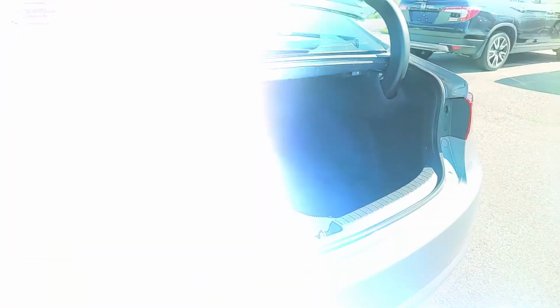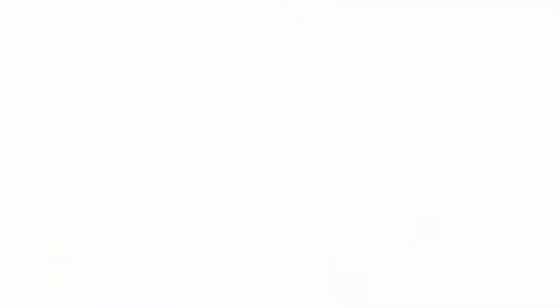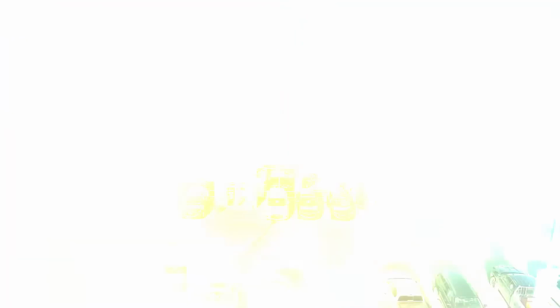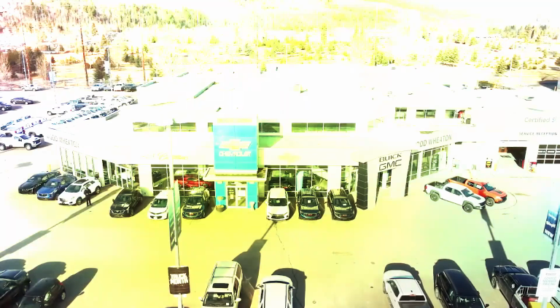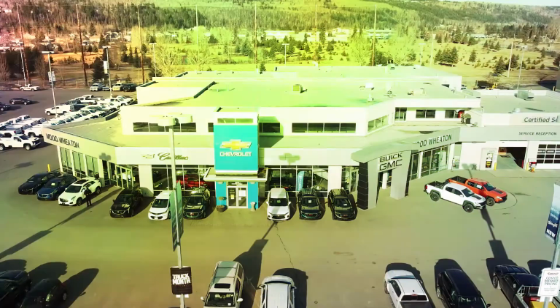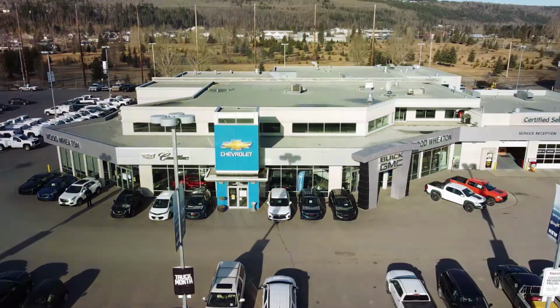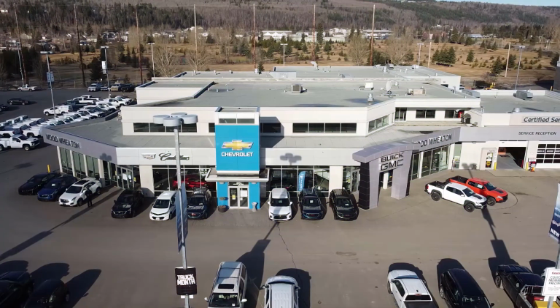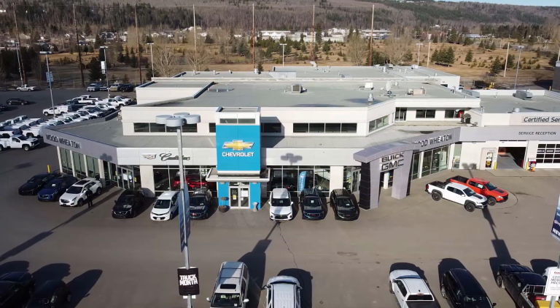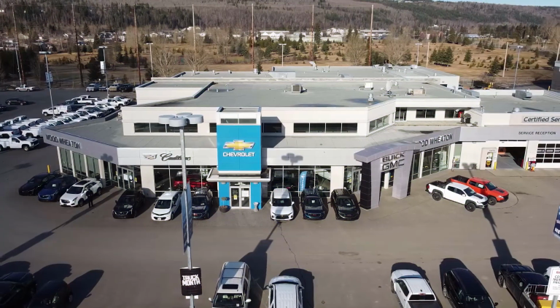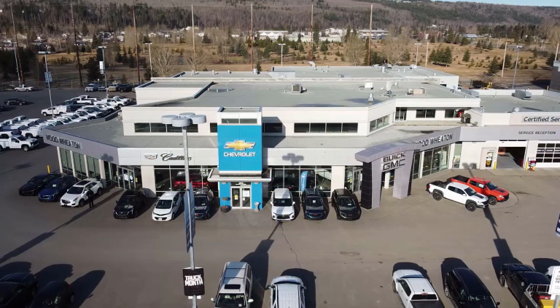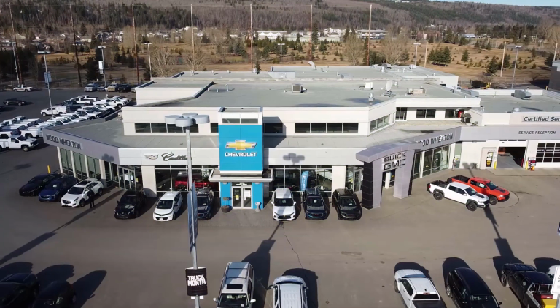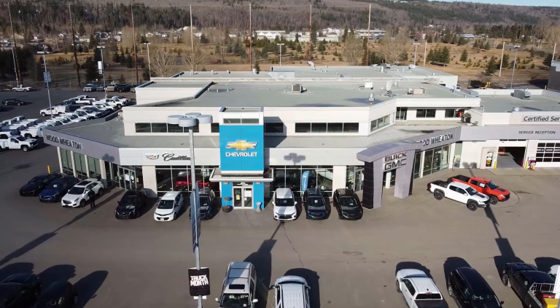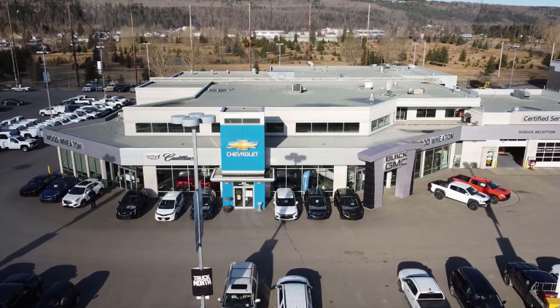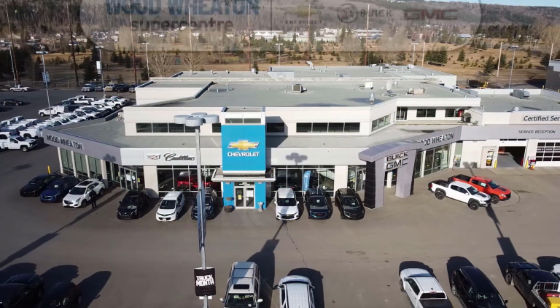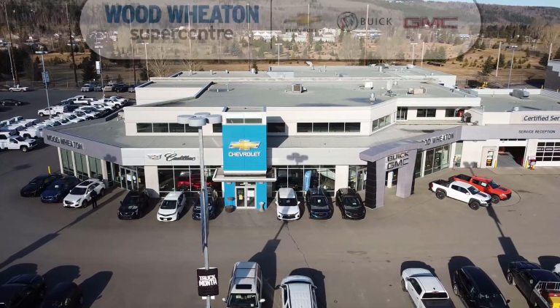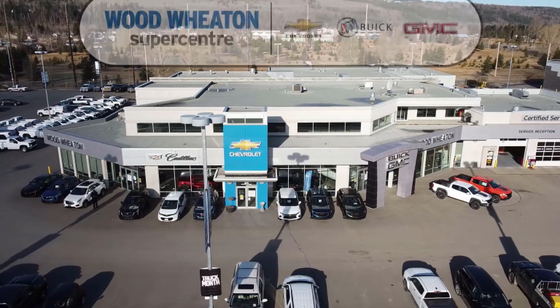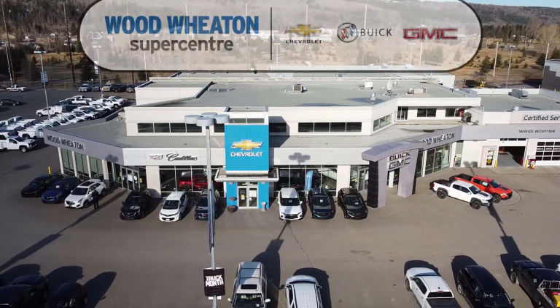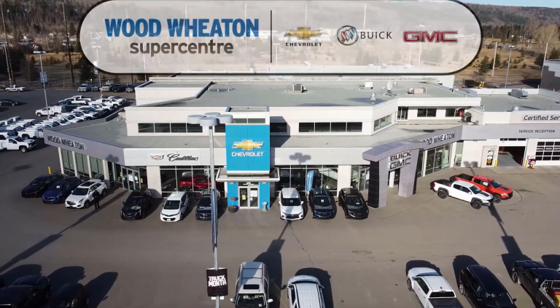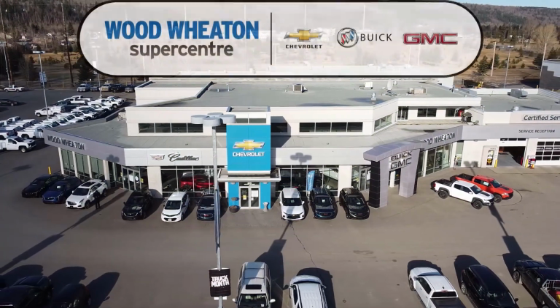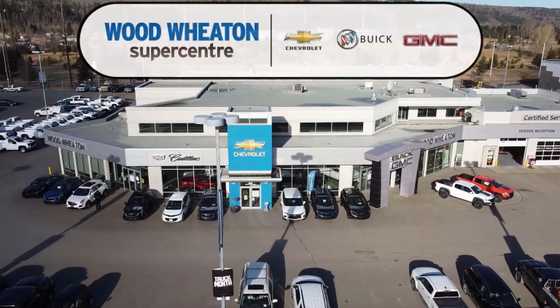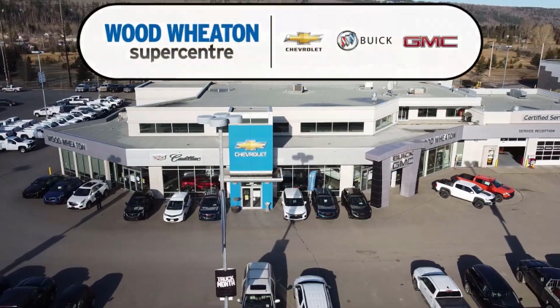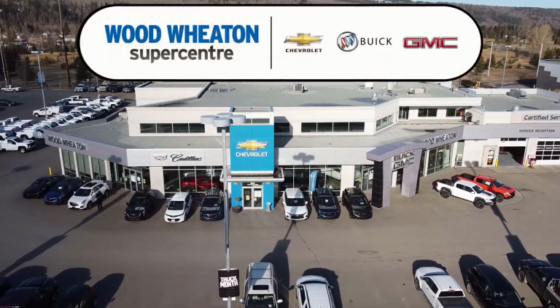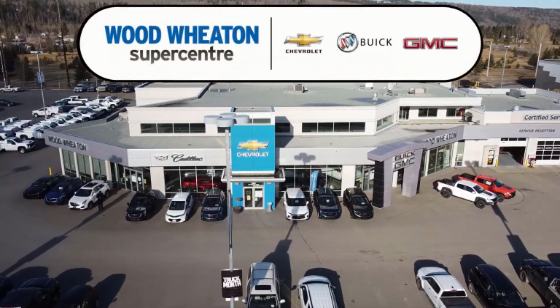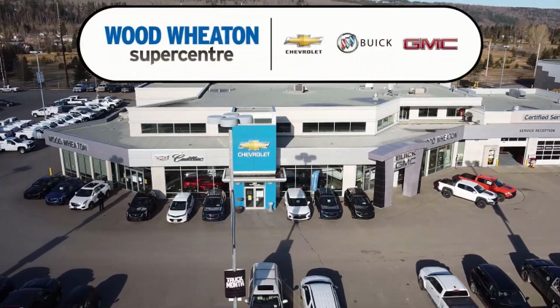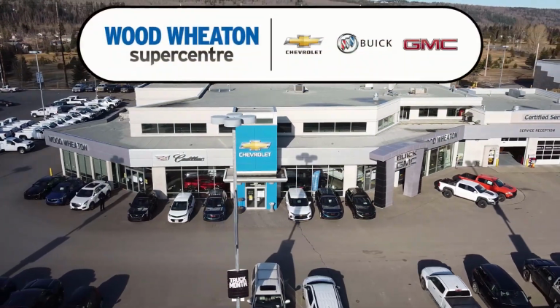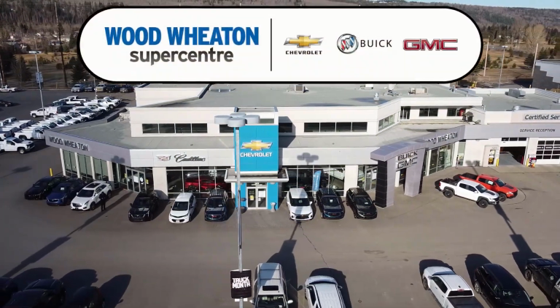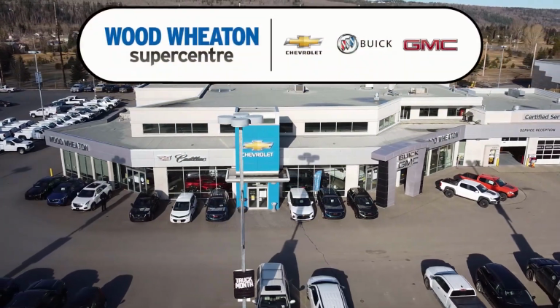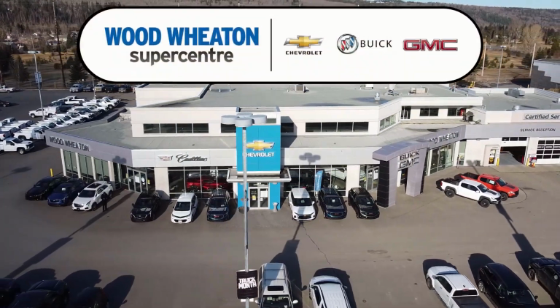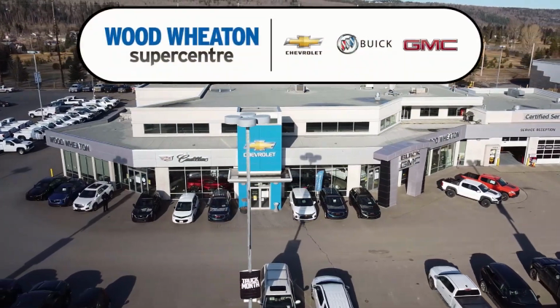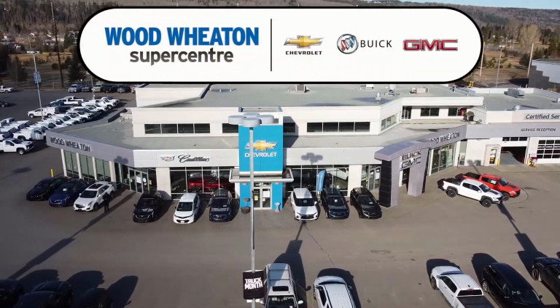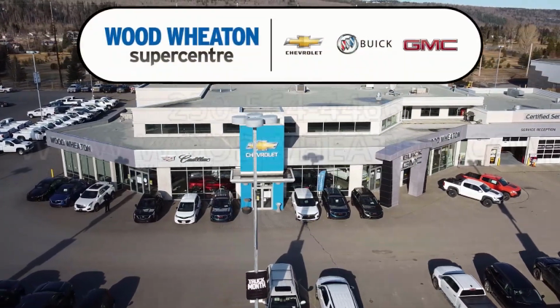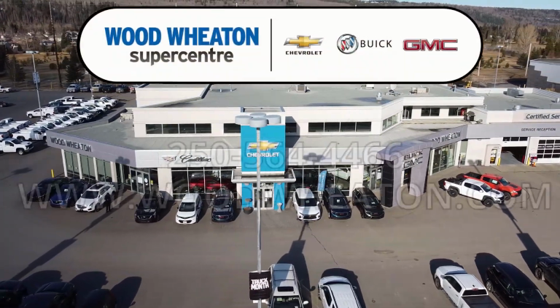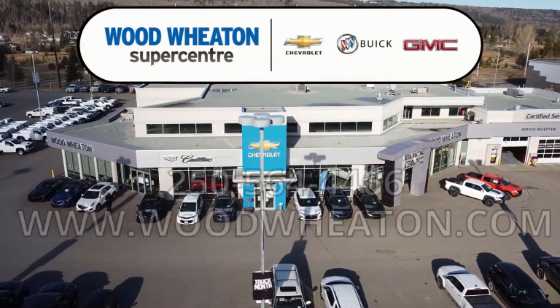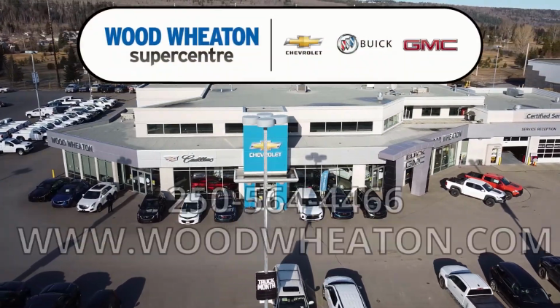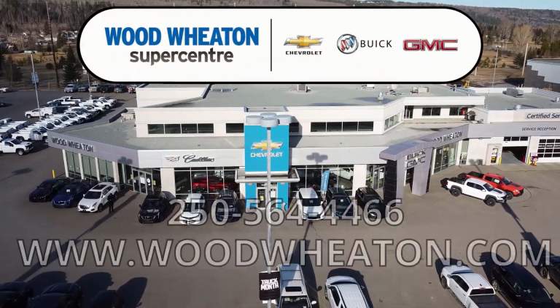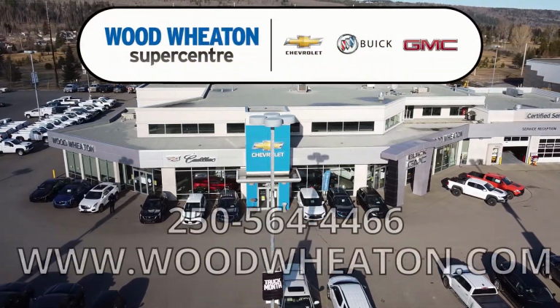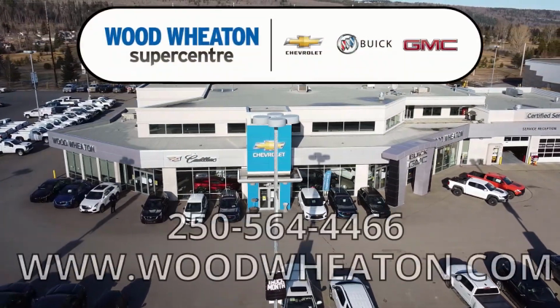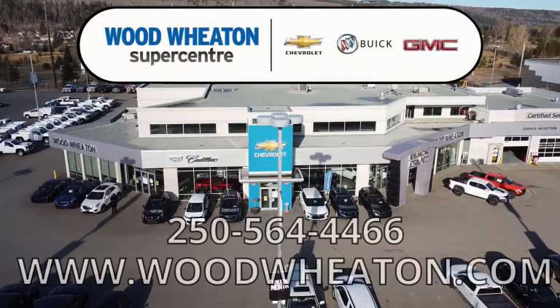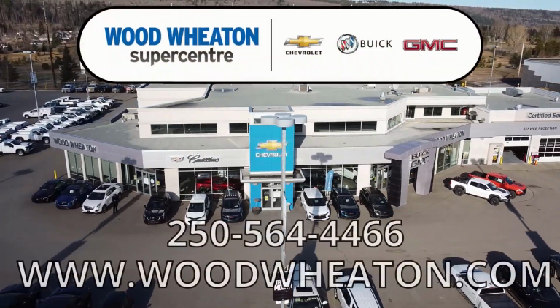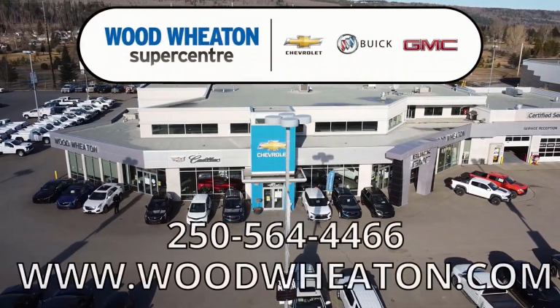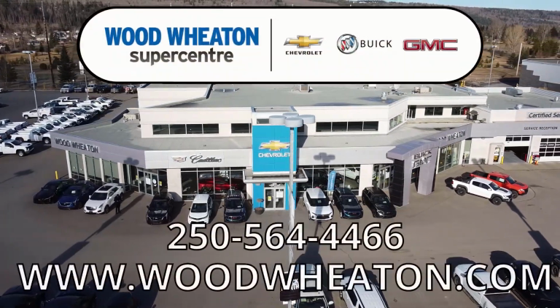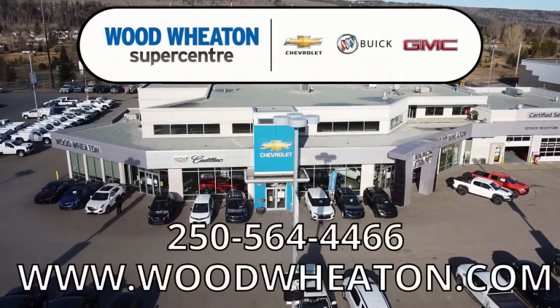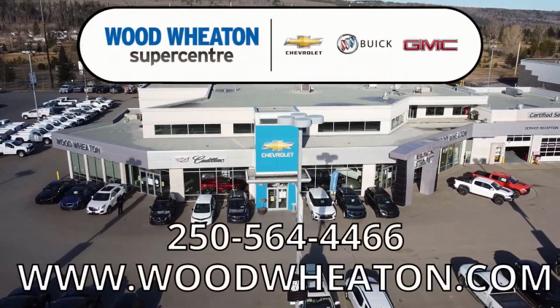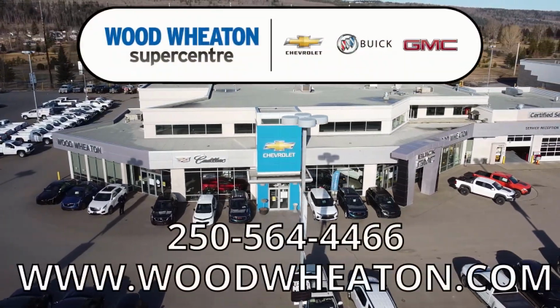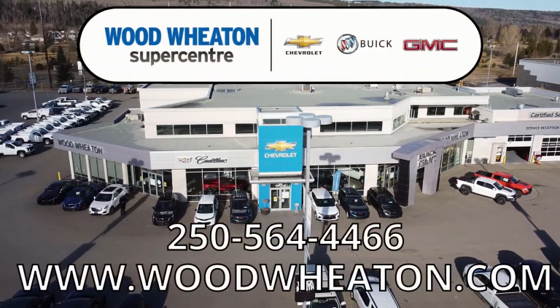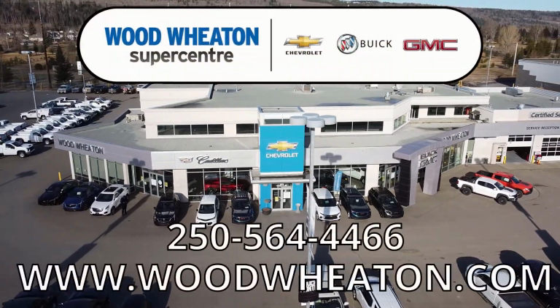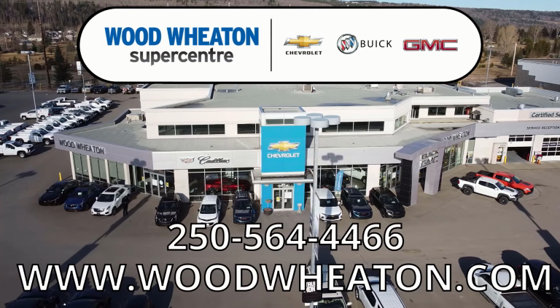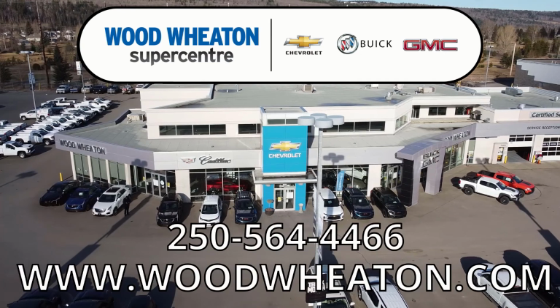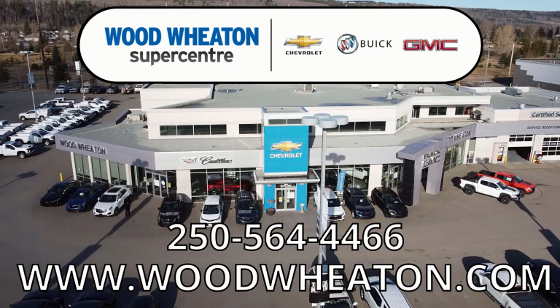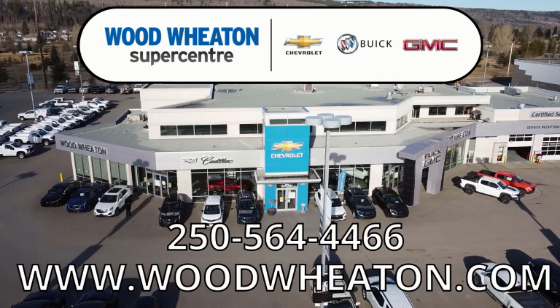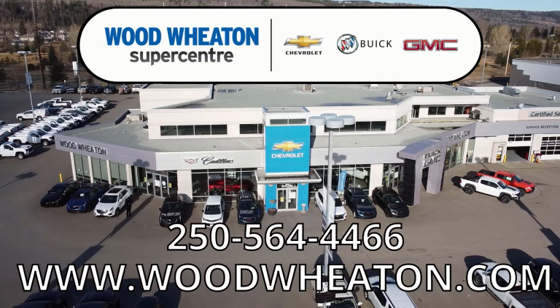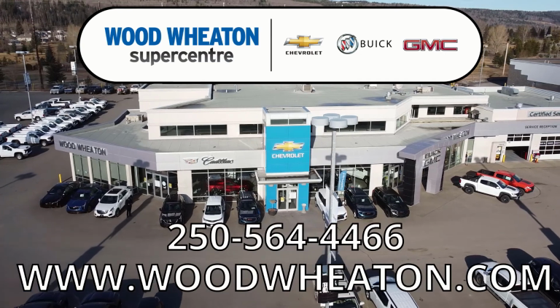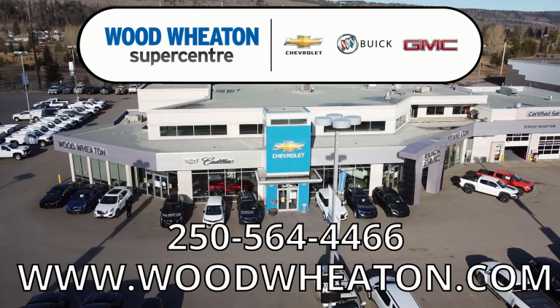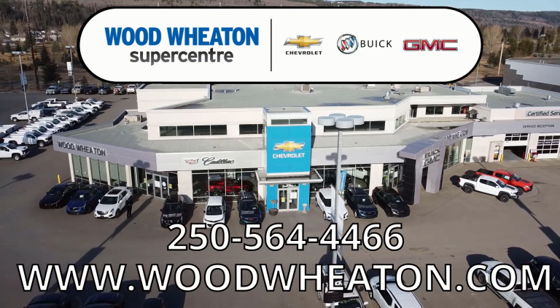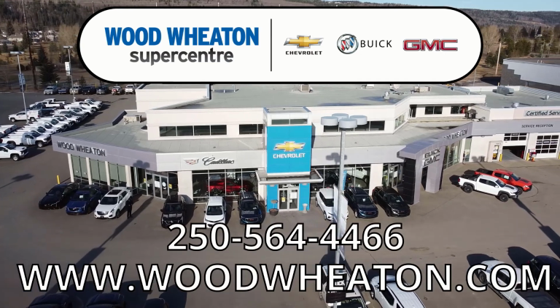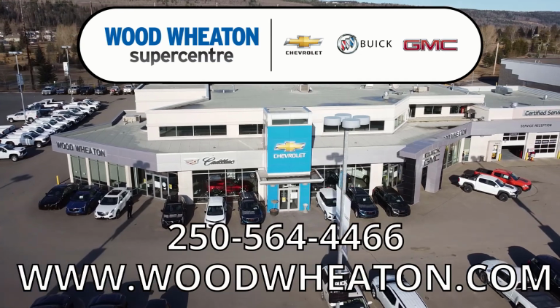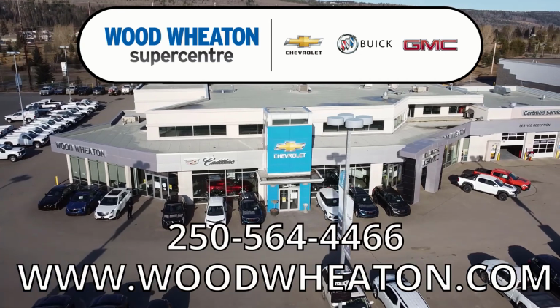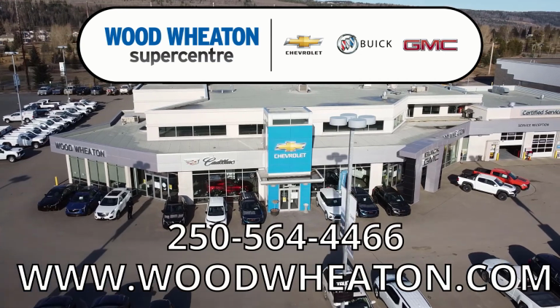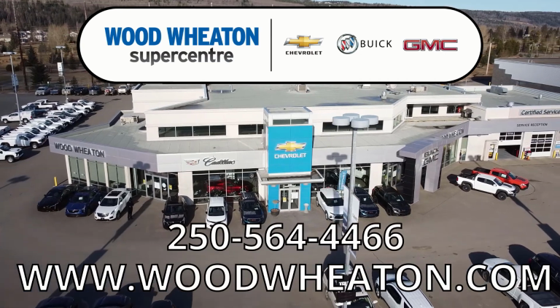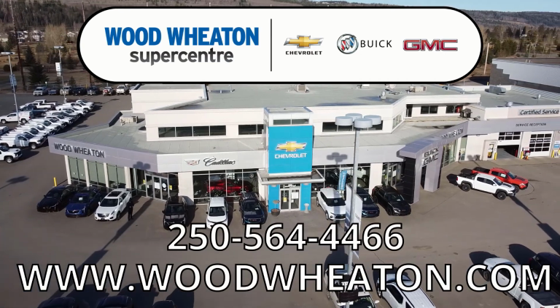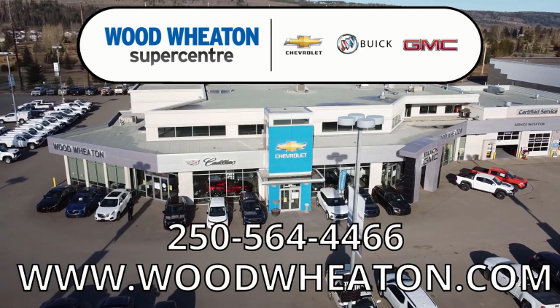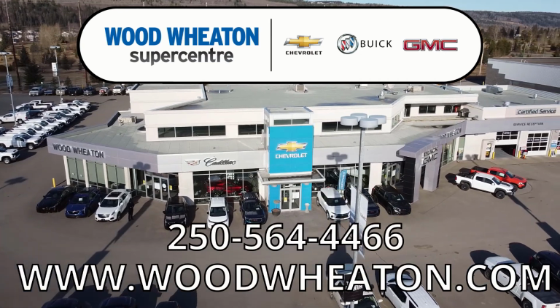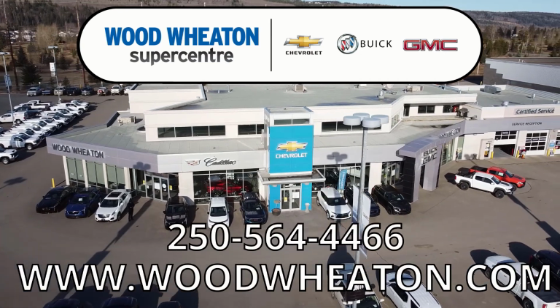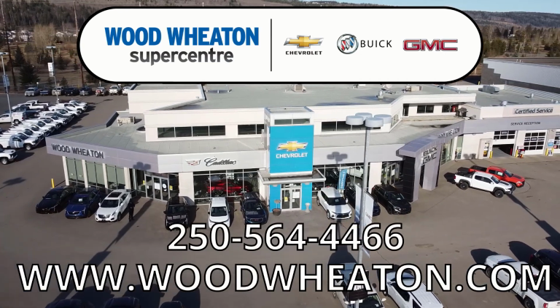If you have any questions about this or any of our other used vehicles, call the number below or check us out online.